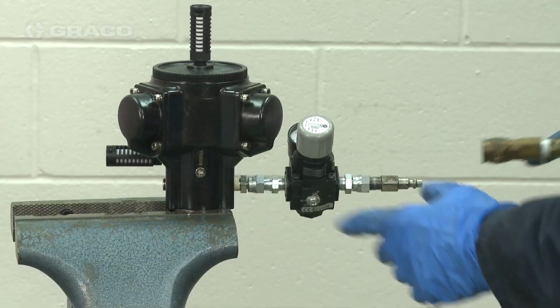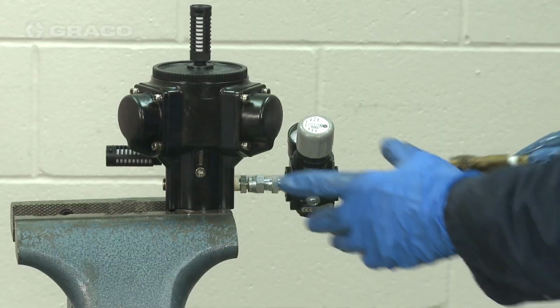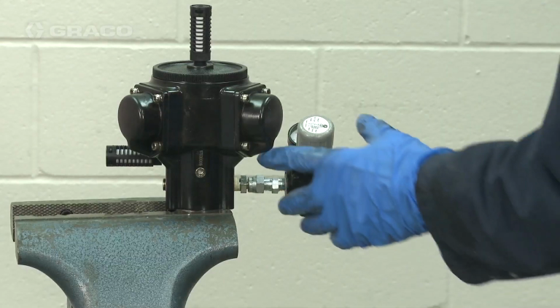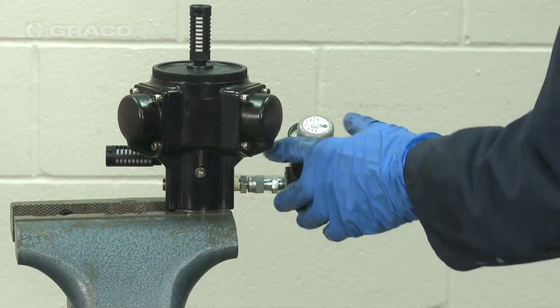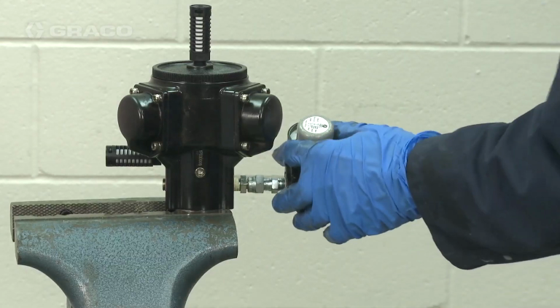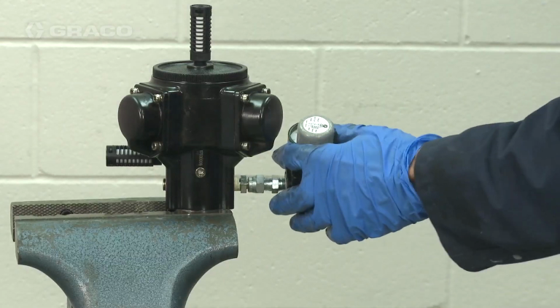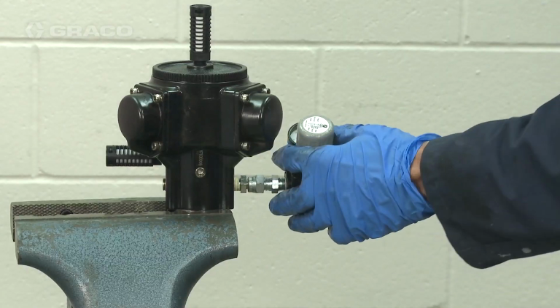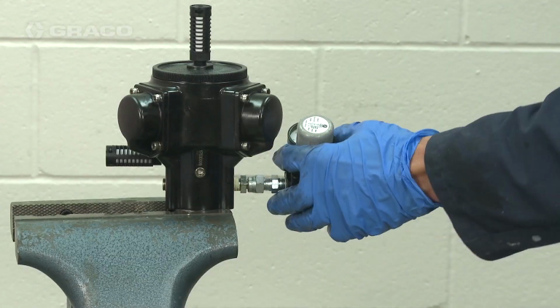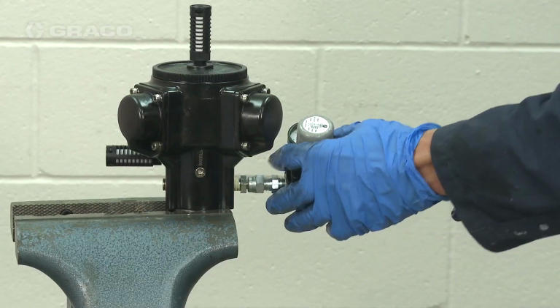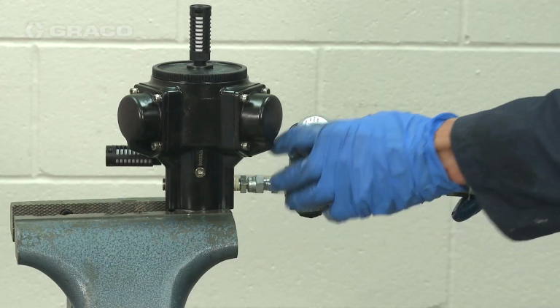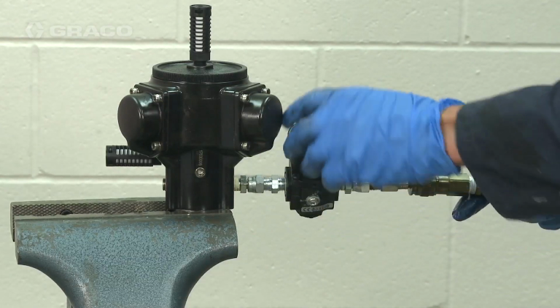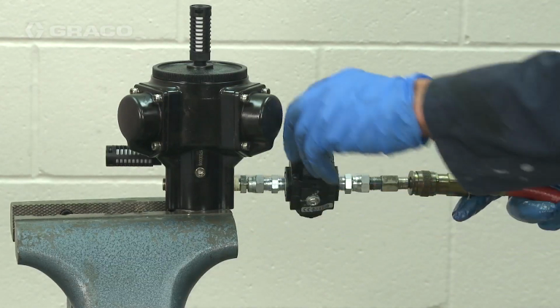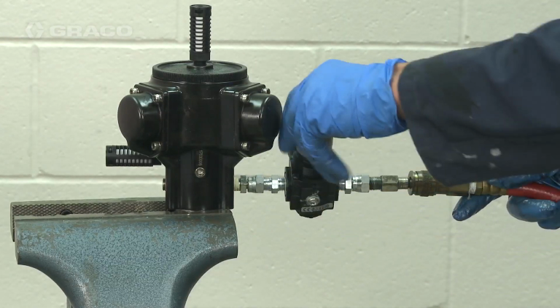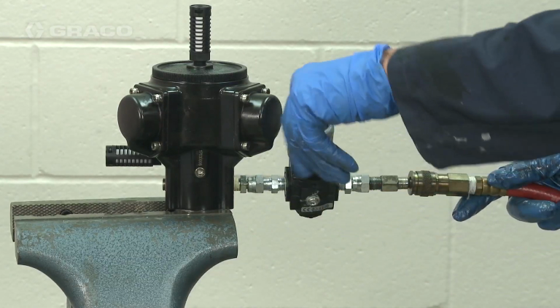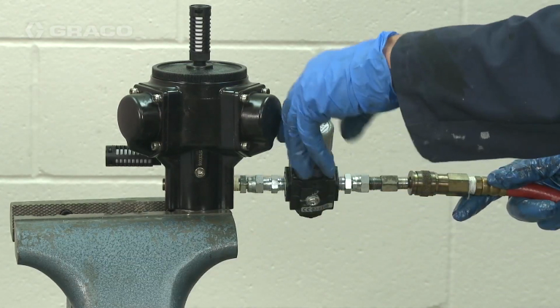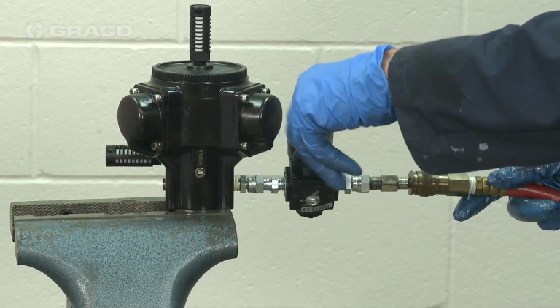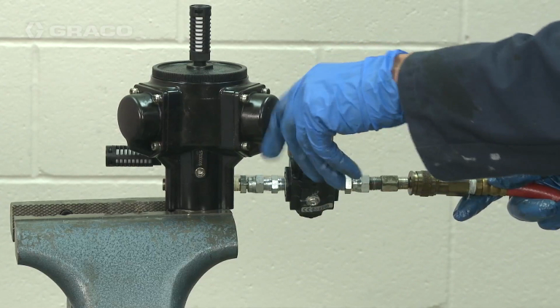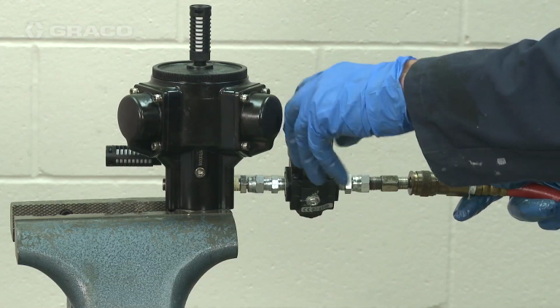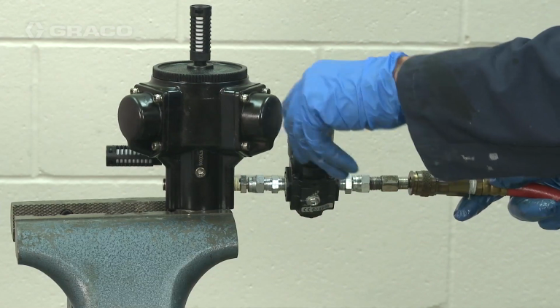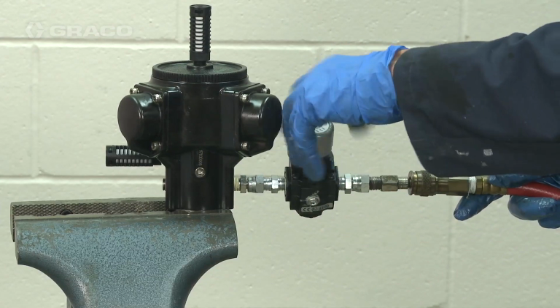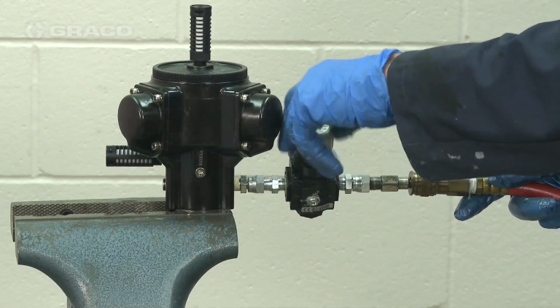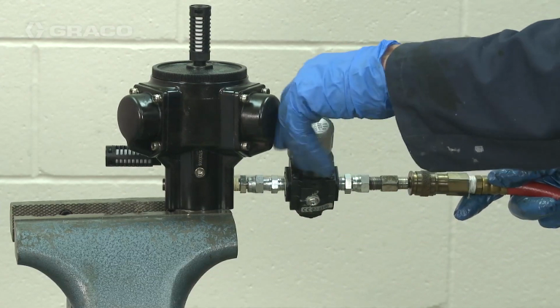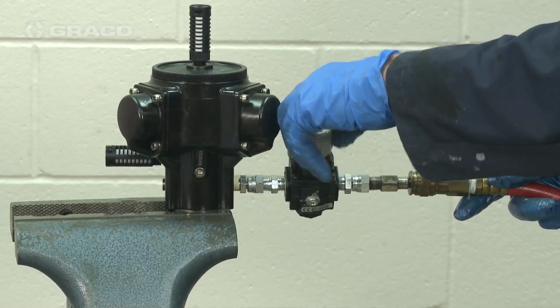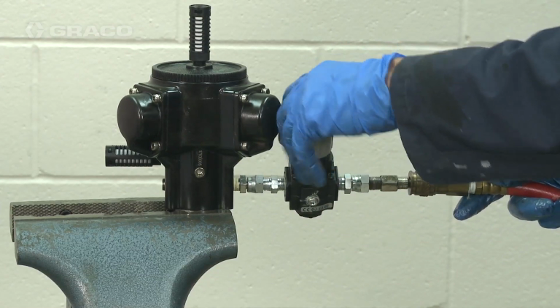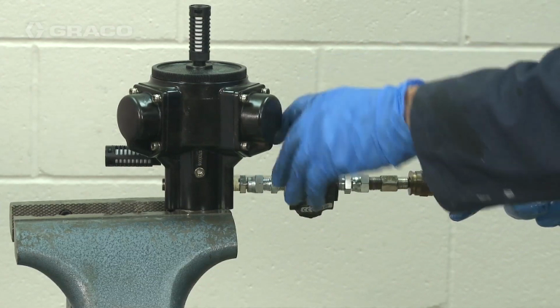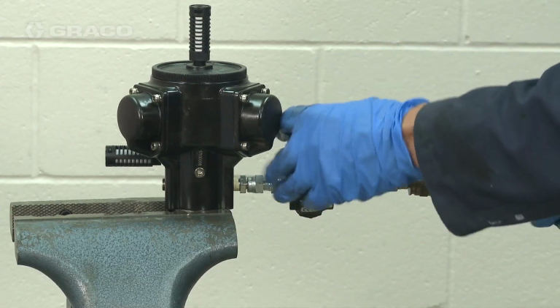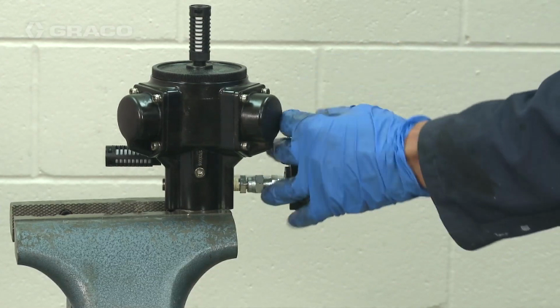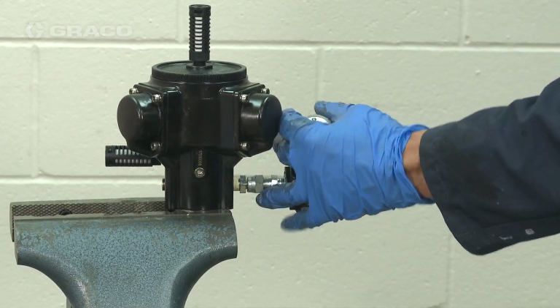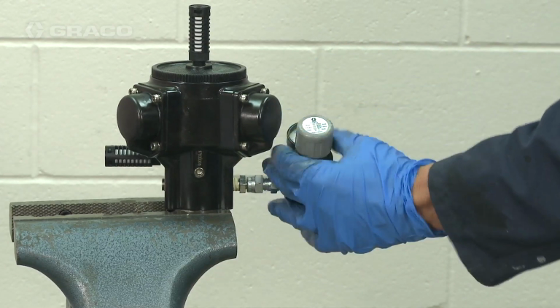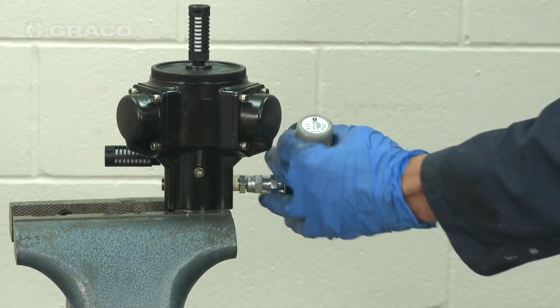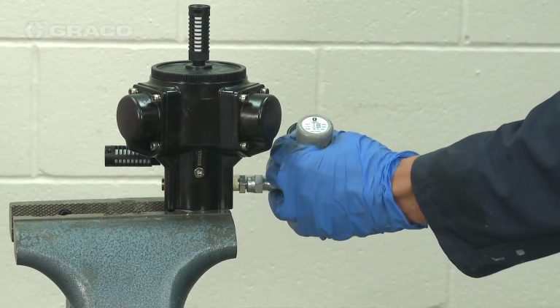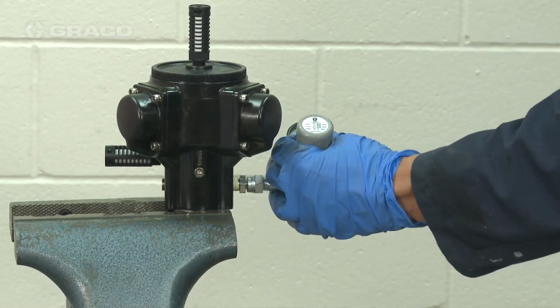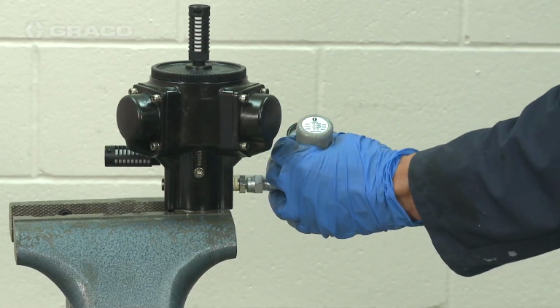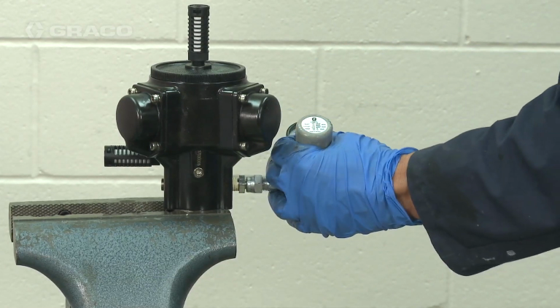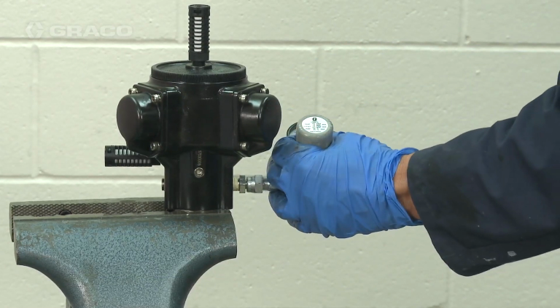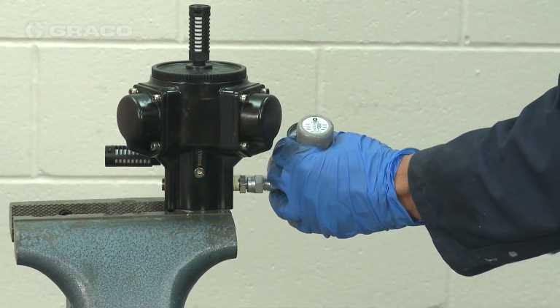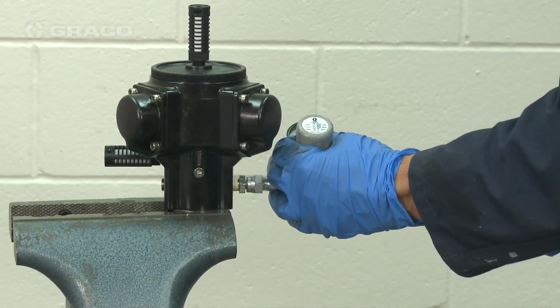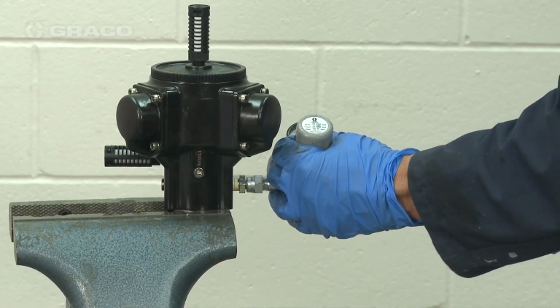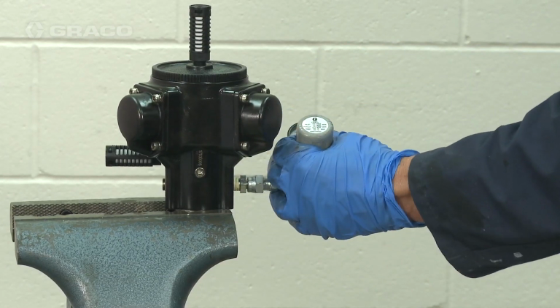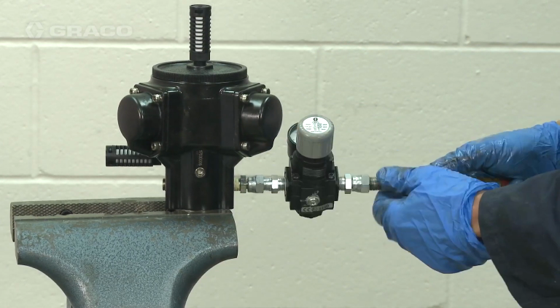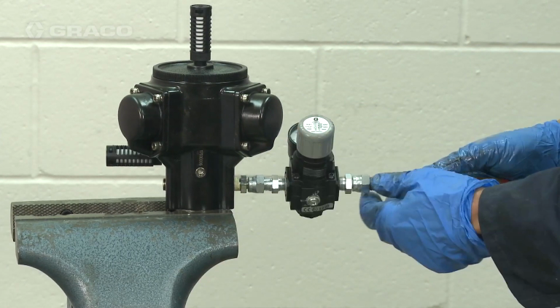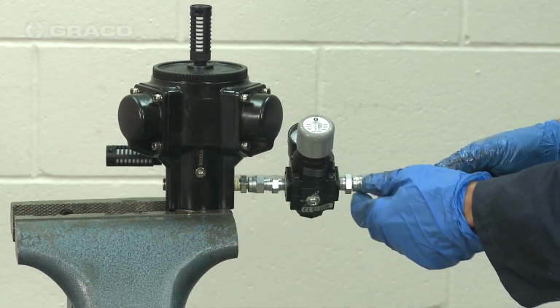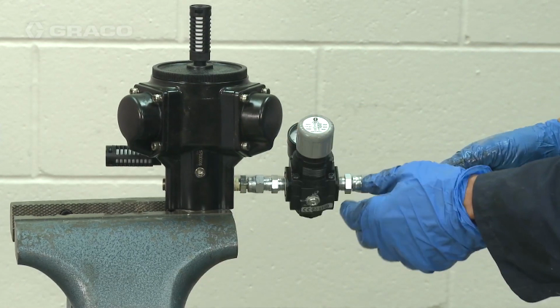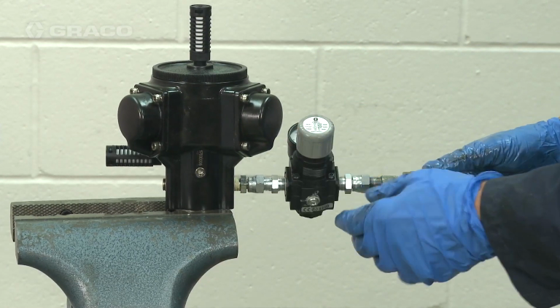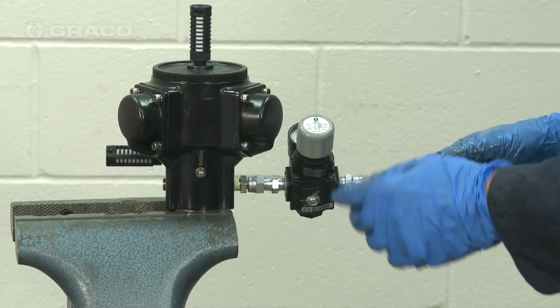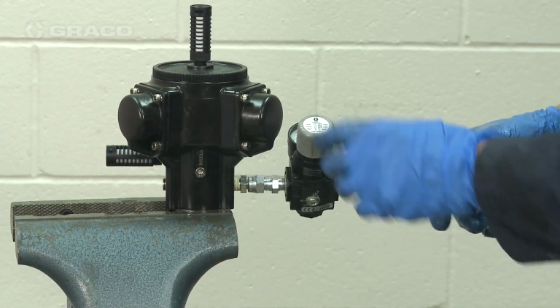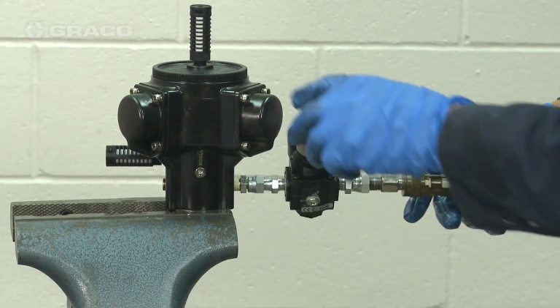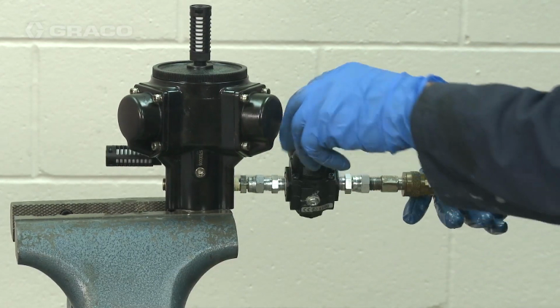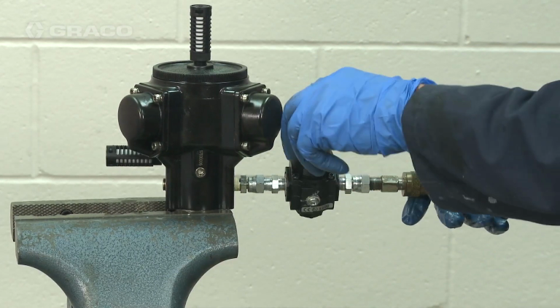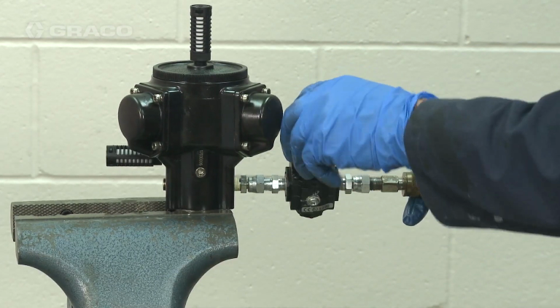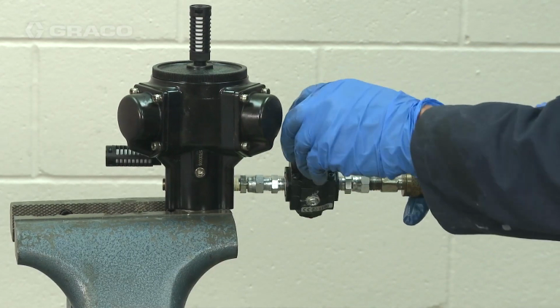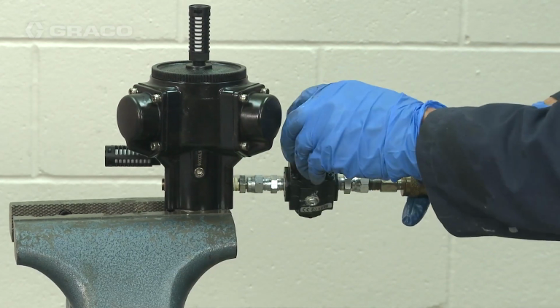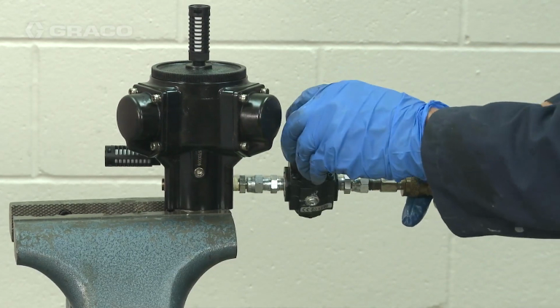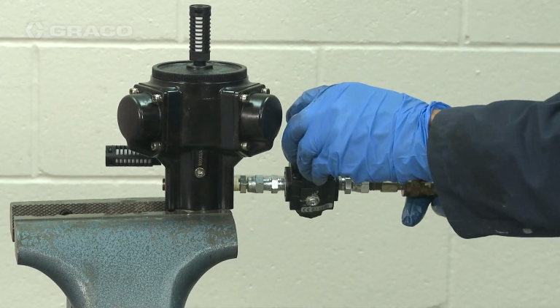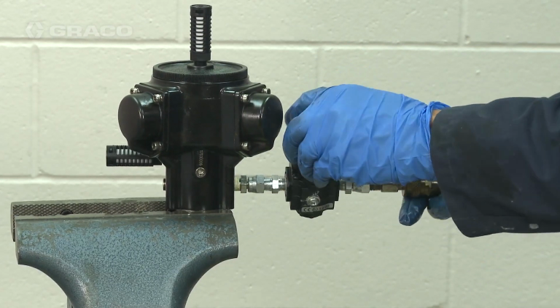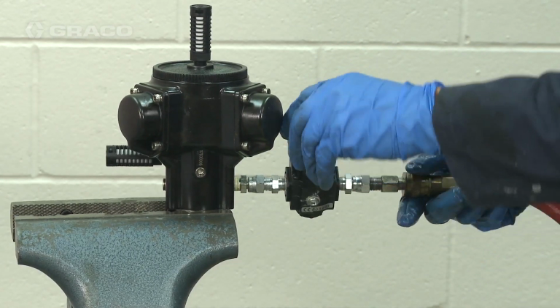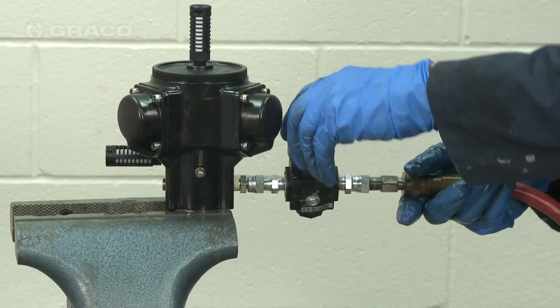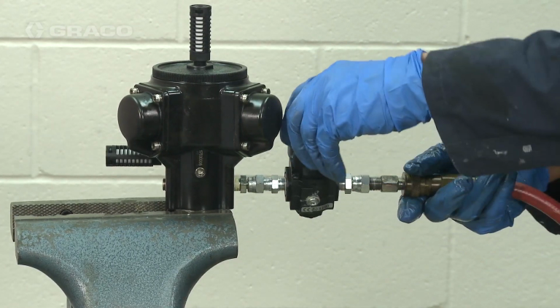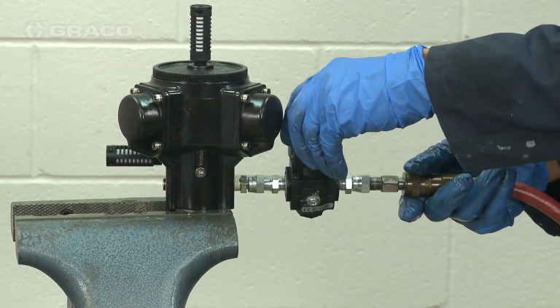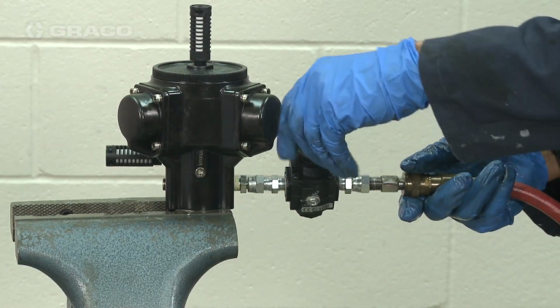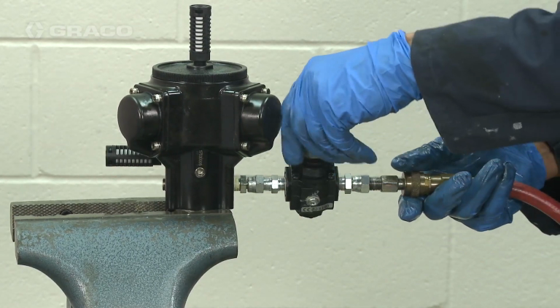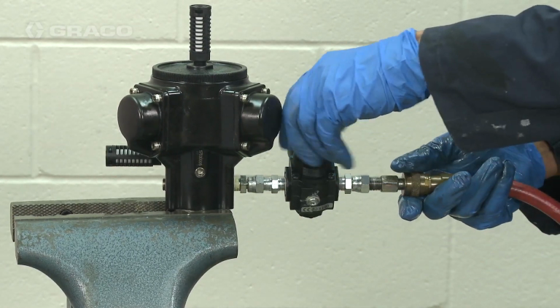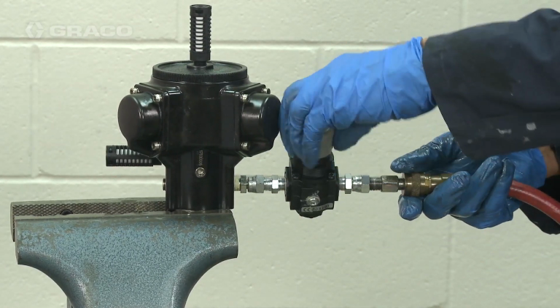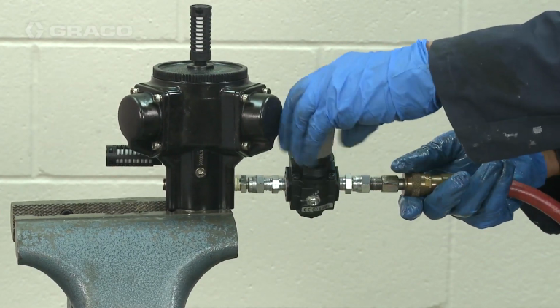Install a temporary air line to verify that the motor starts and runs at low air pressures.